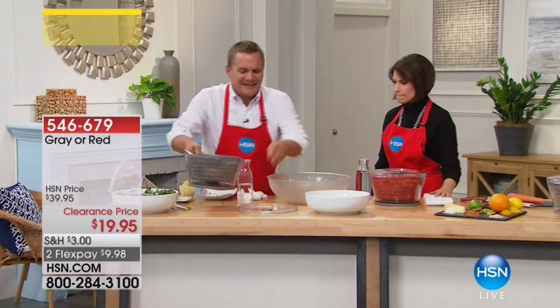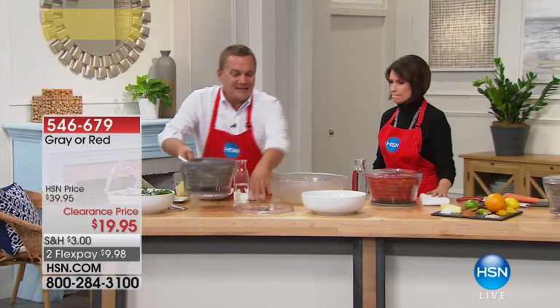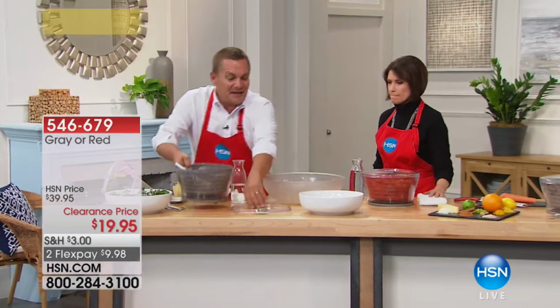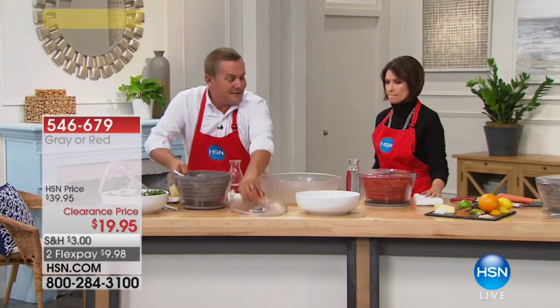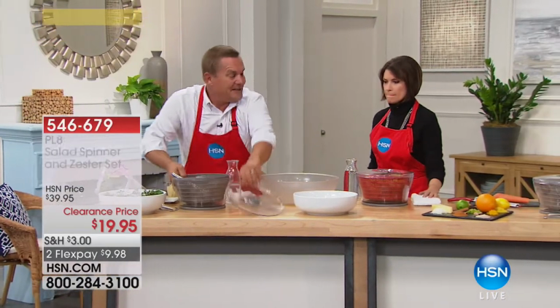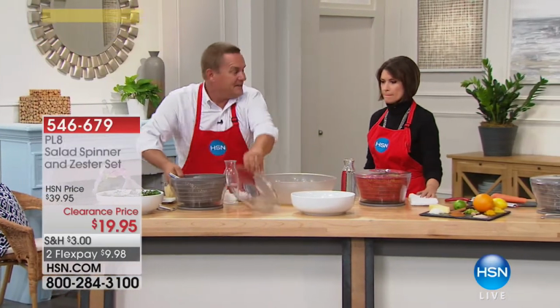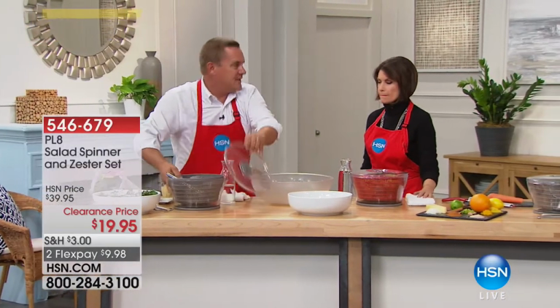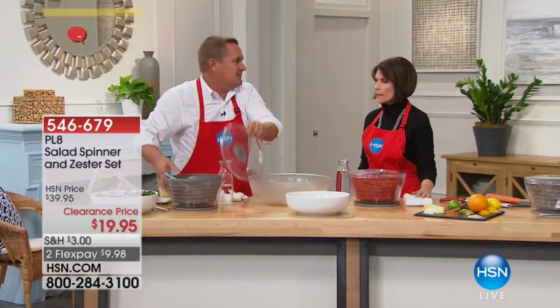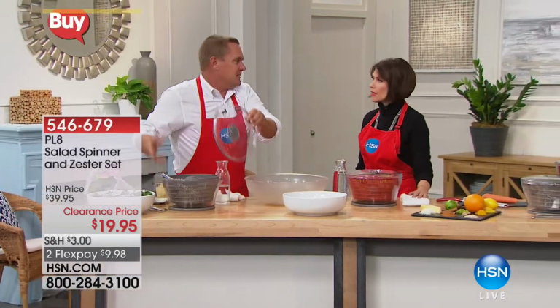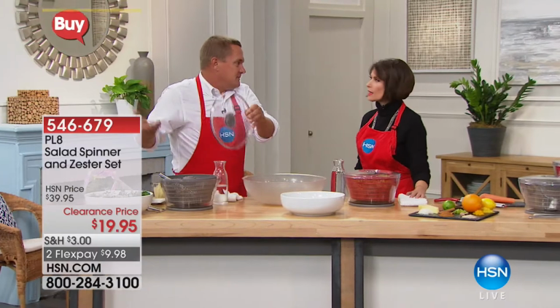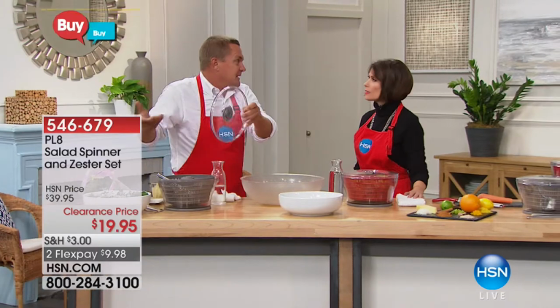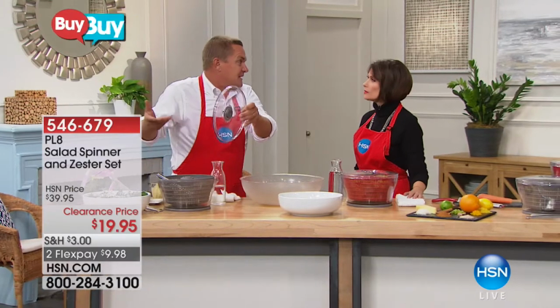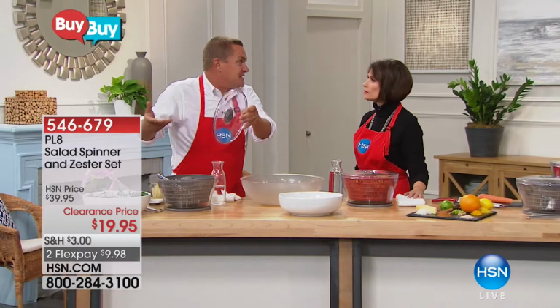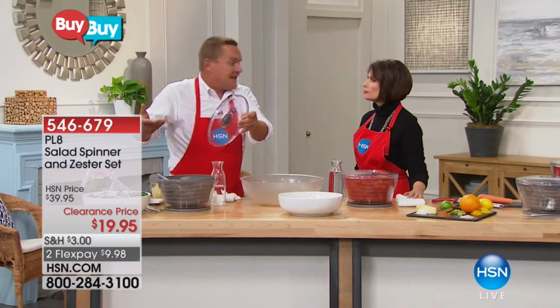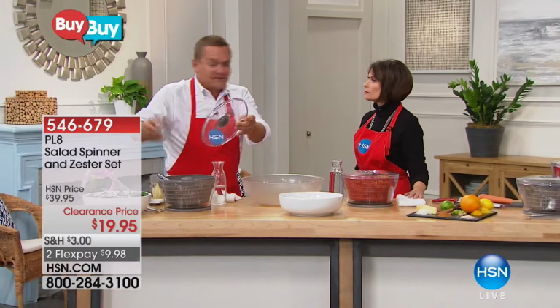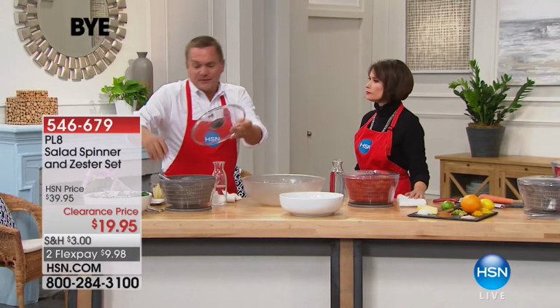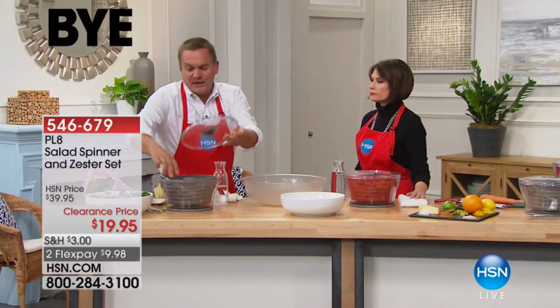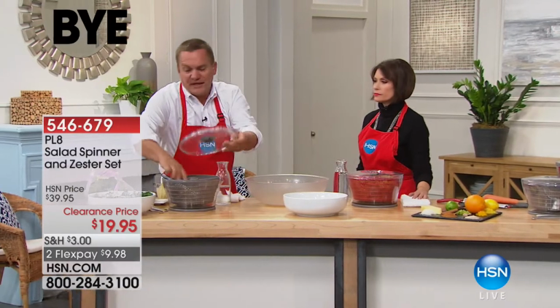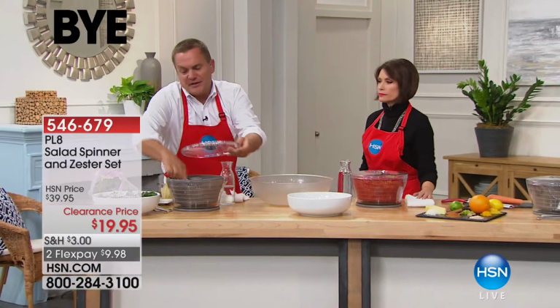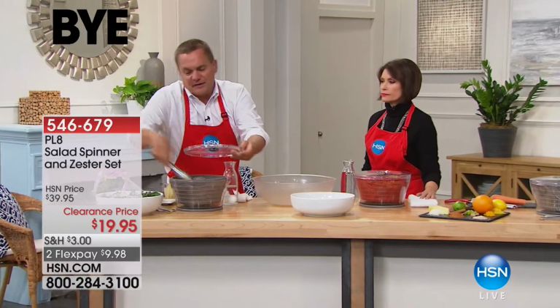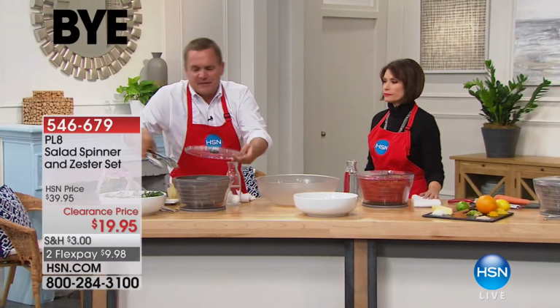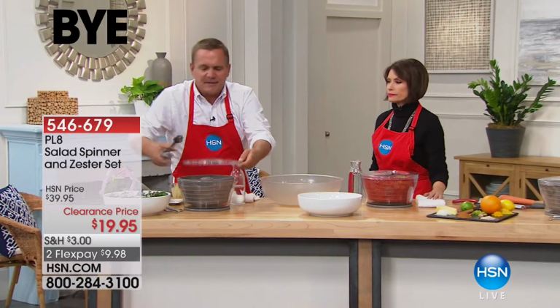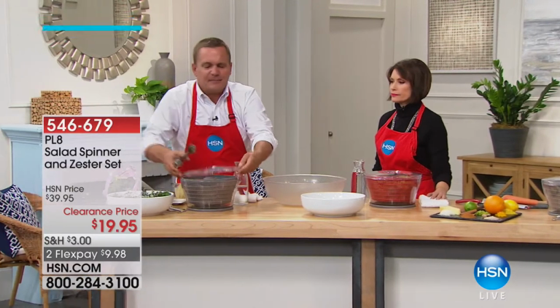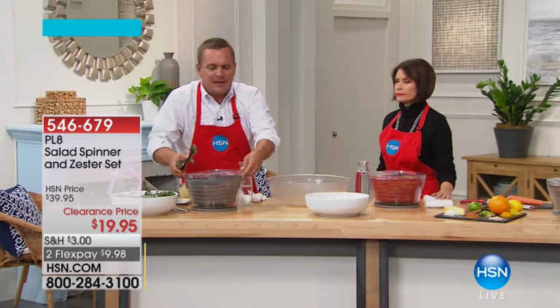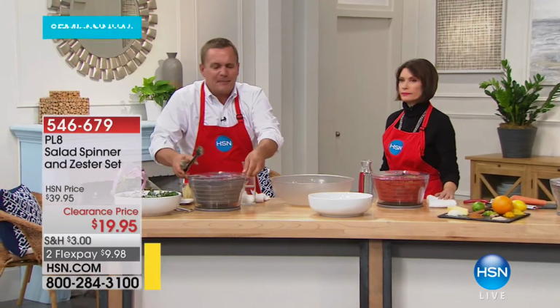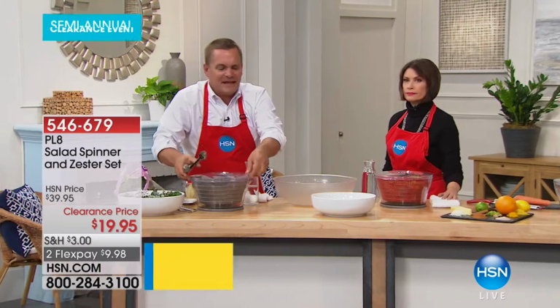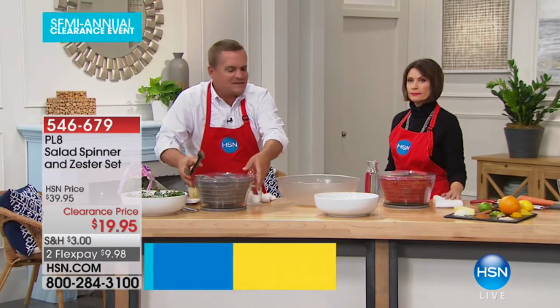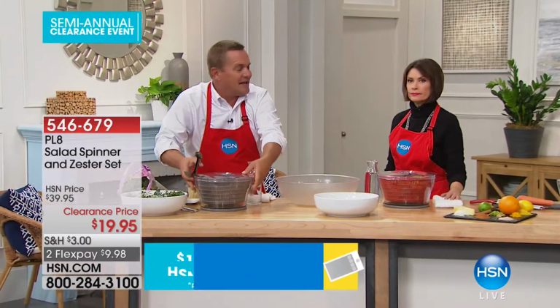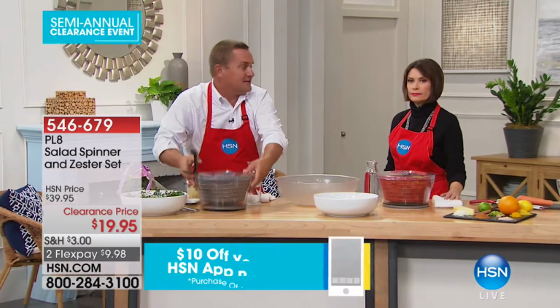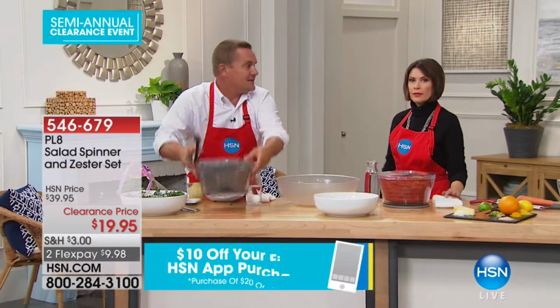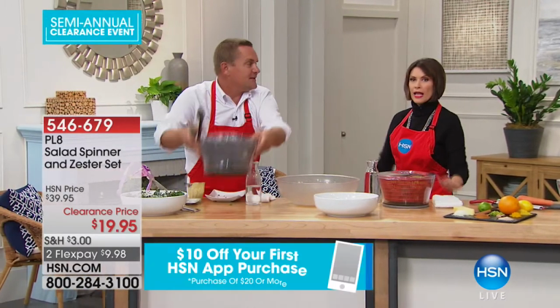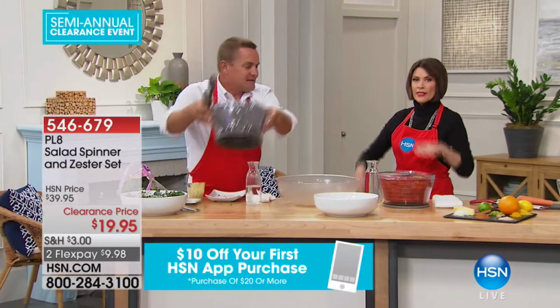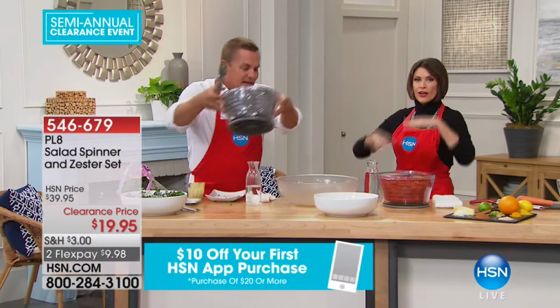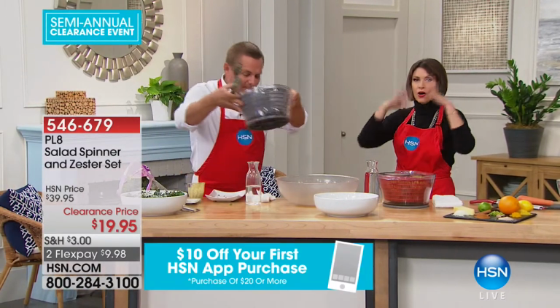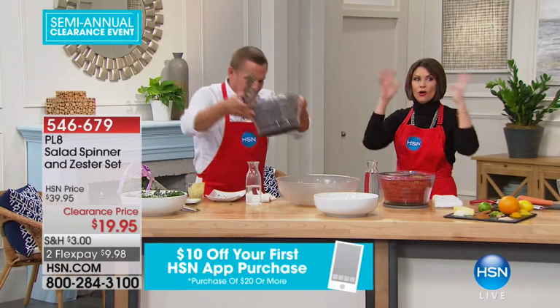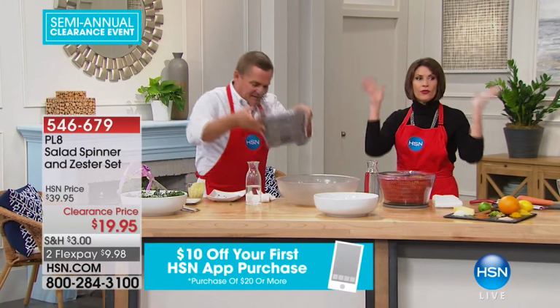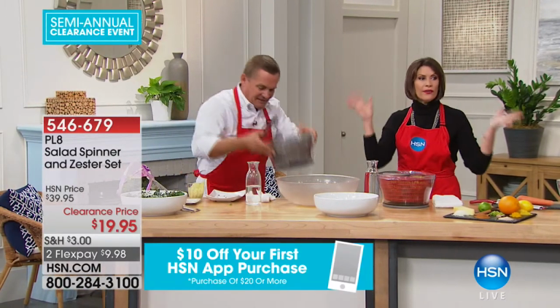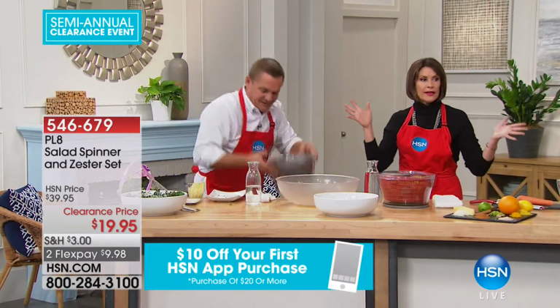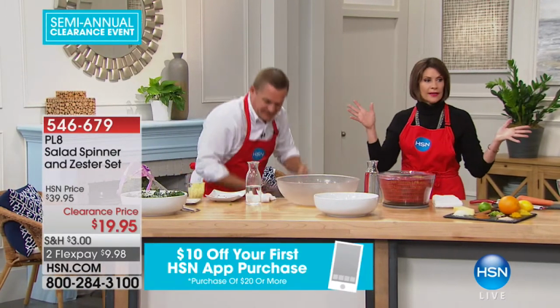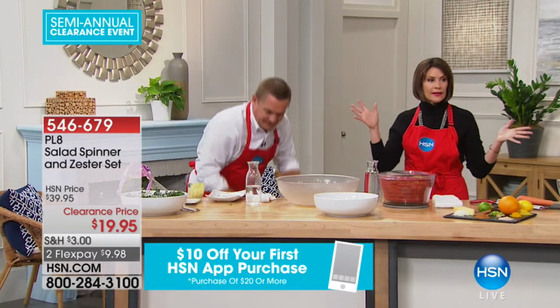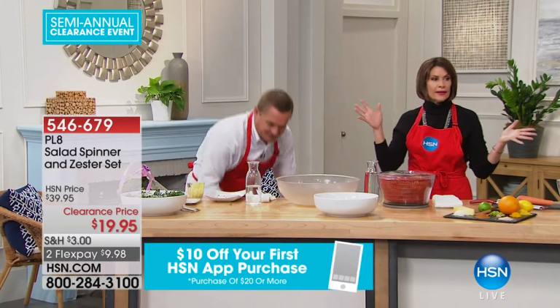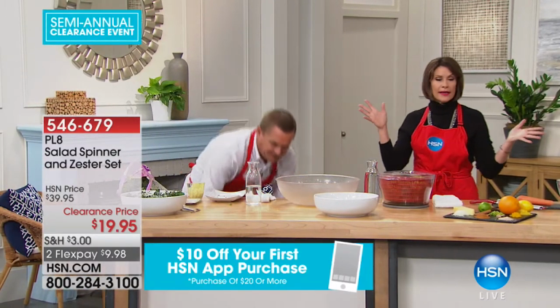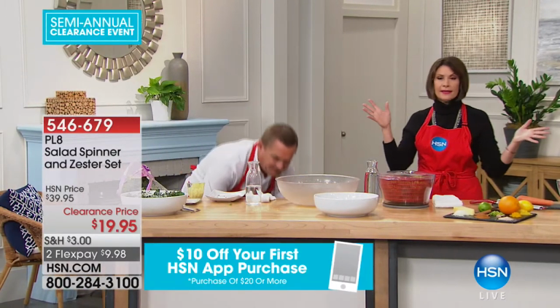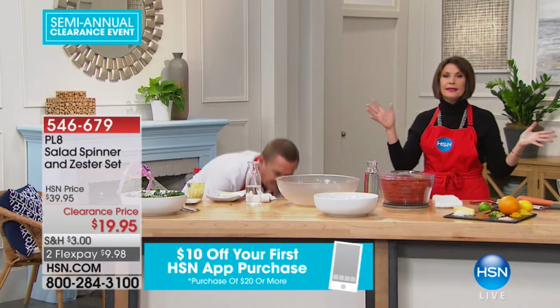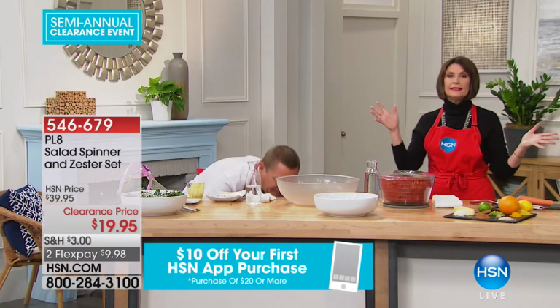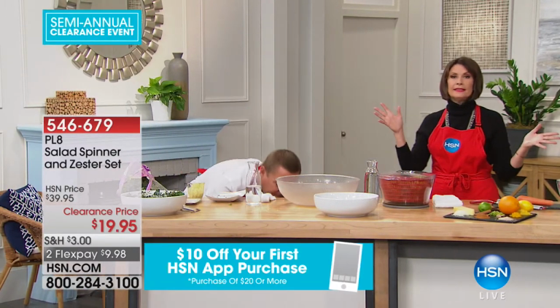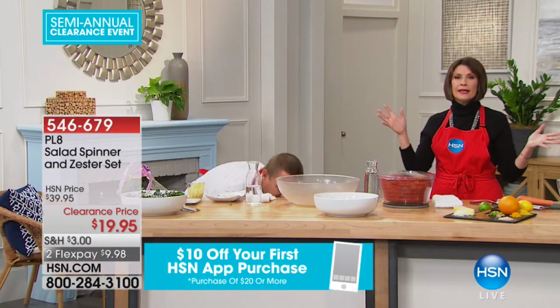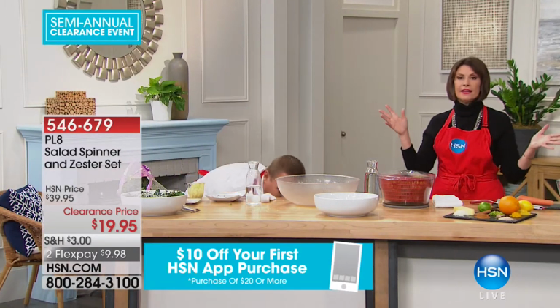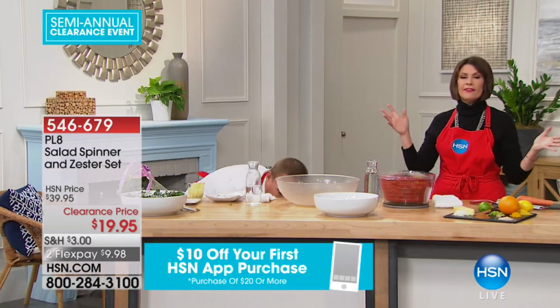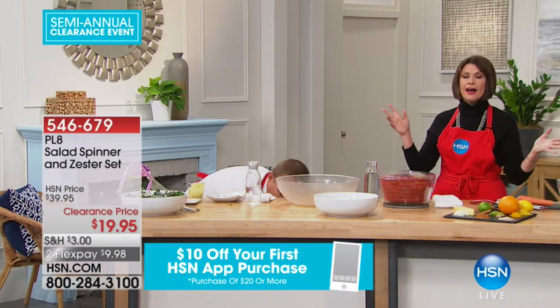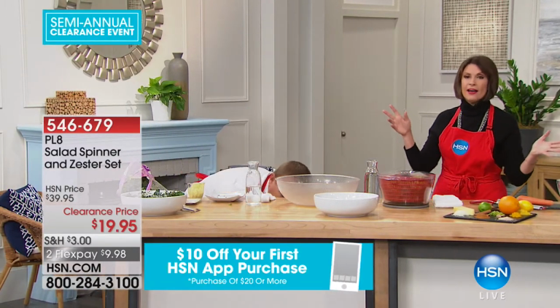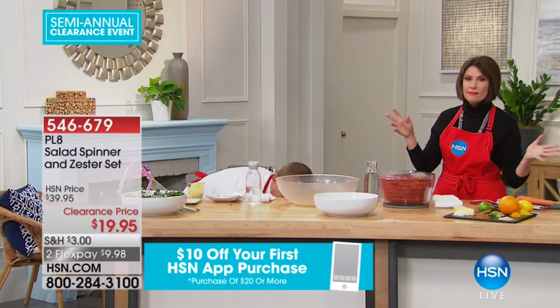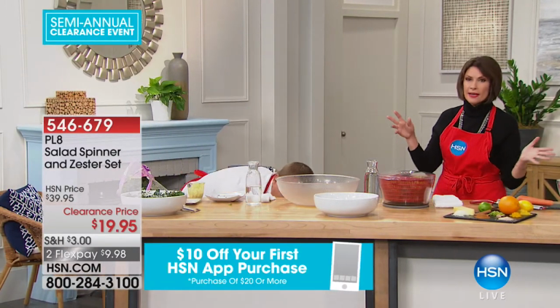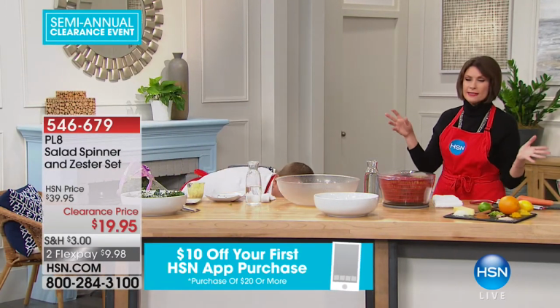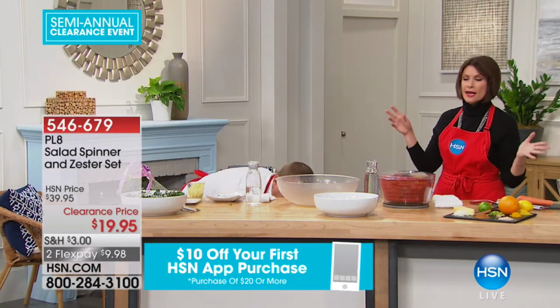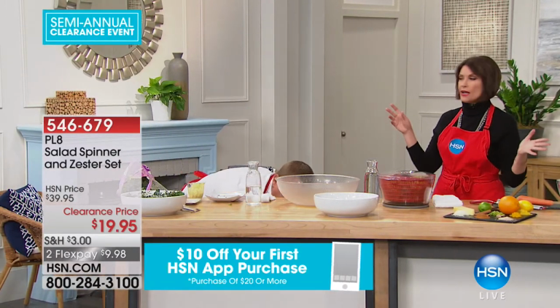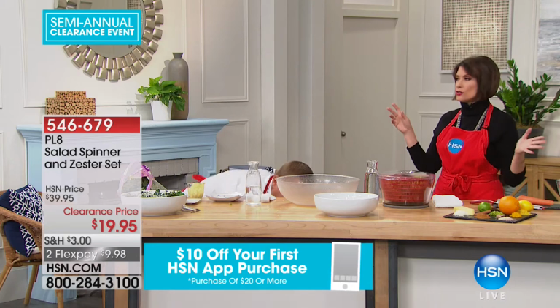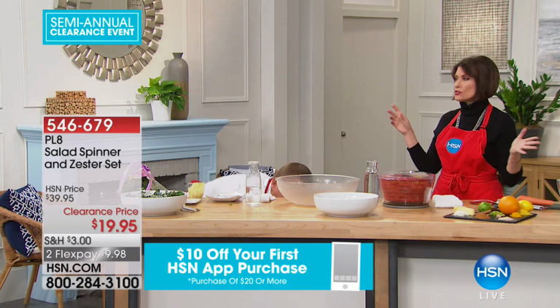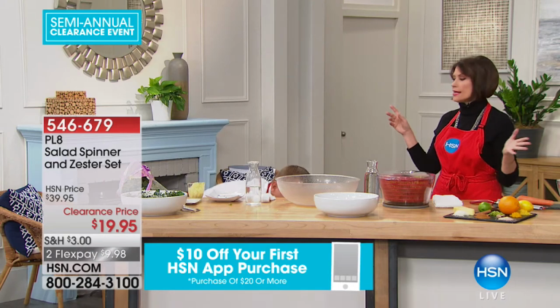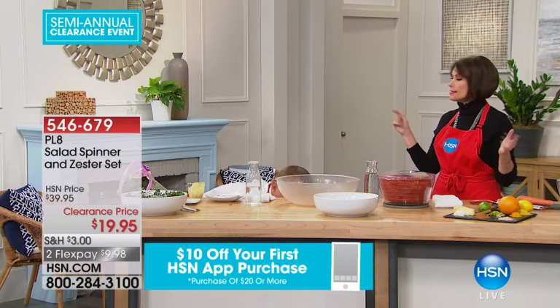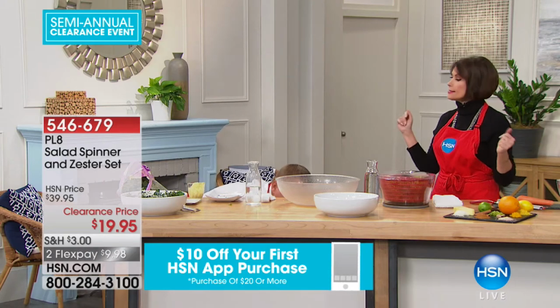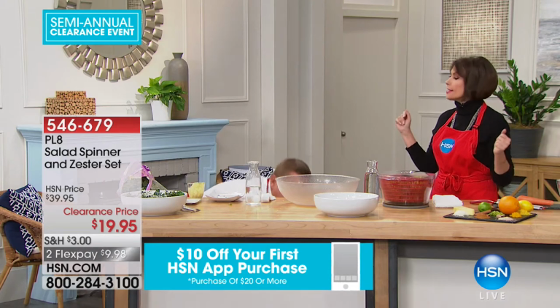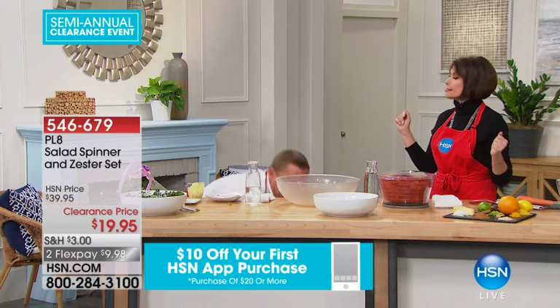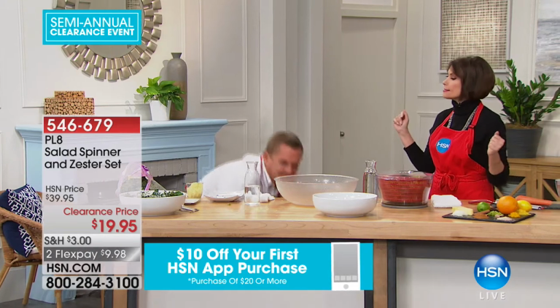You can grate your hard cheeses, nutmeg, cinnamon, coconut, chocolate. You can do a zest of lemon, lime, or orange with this — a super fine shading grating blade with a trough design. That comes with your salad spinner today. The whole thing at $19.95 makes dollars and cents.